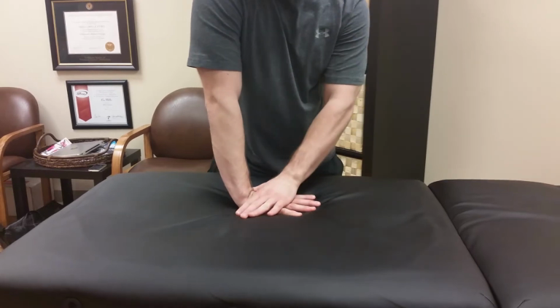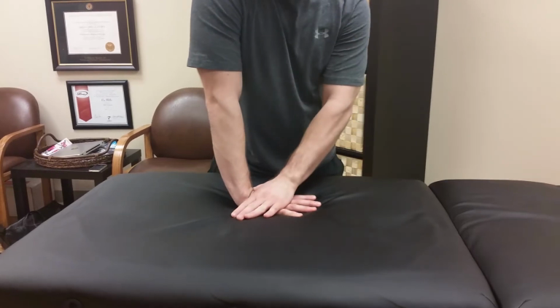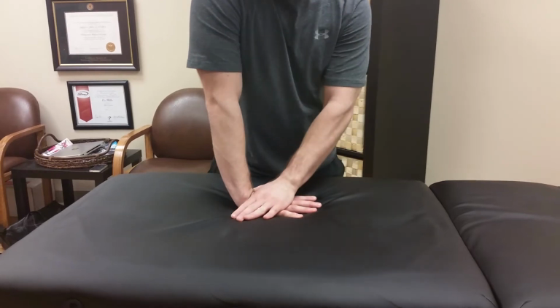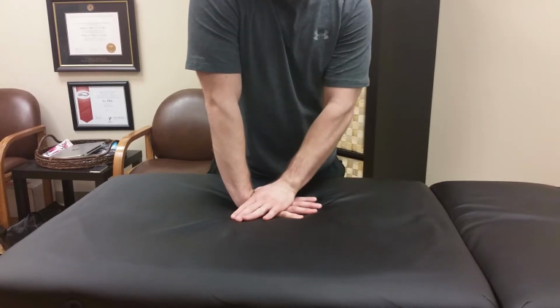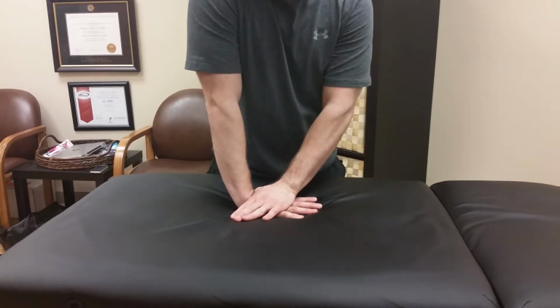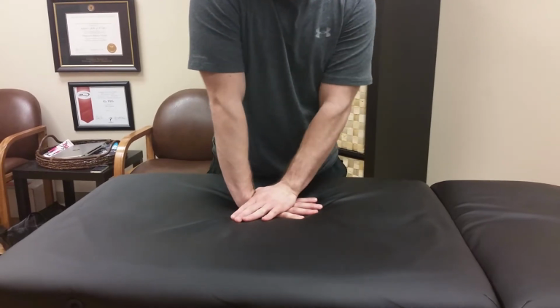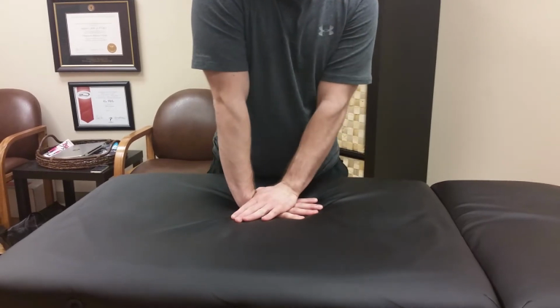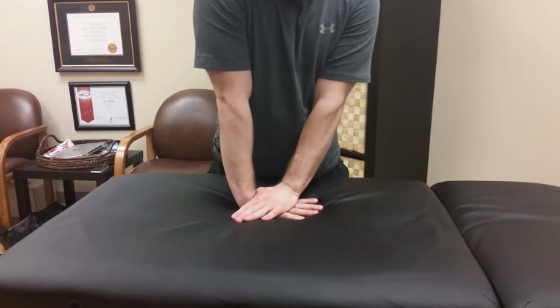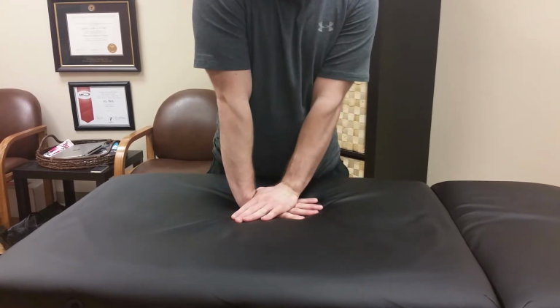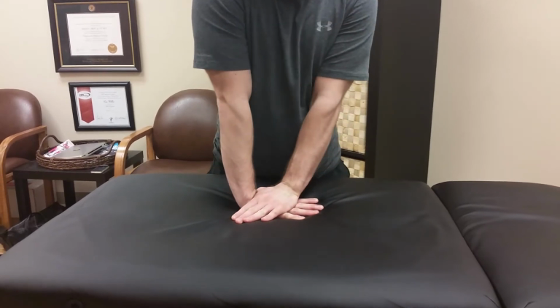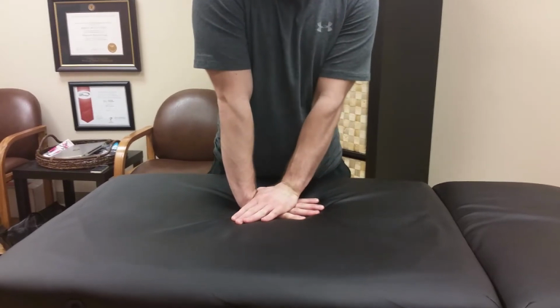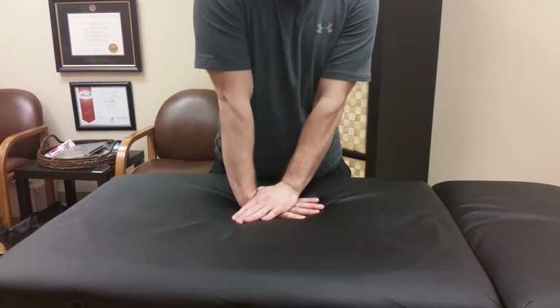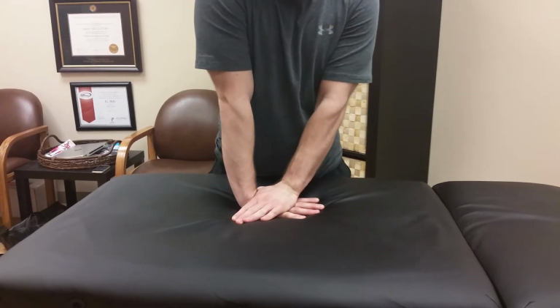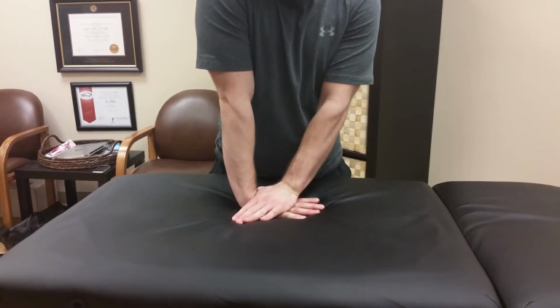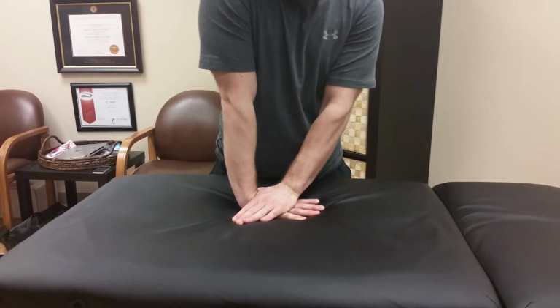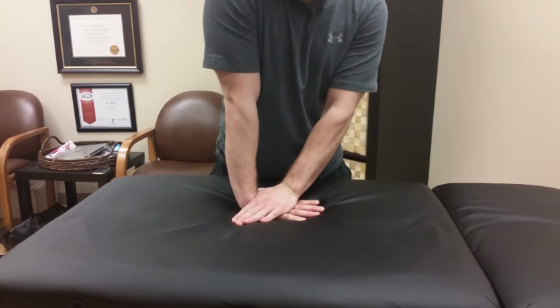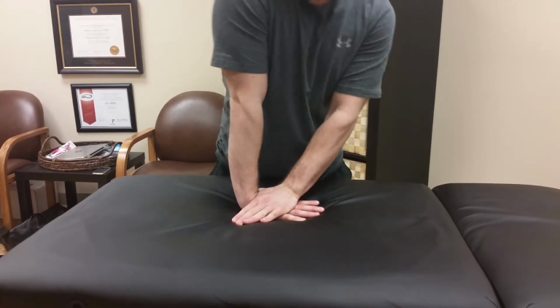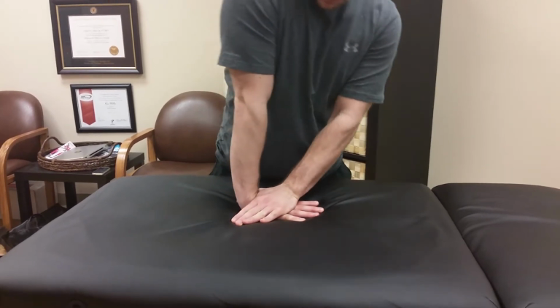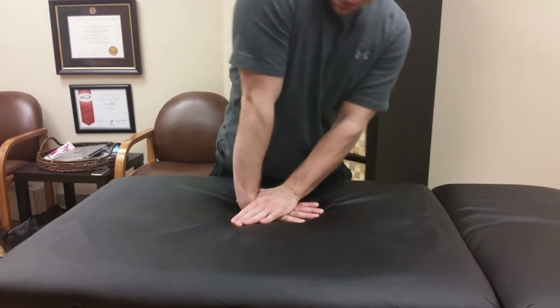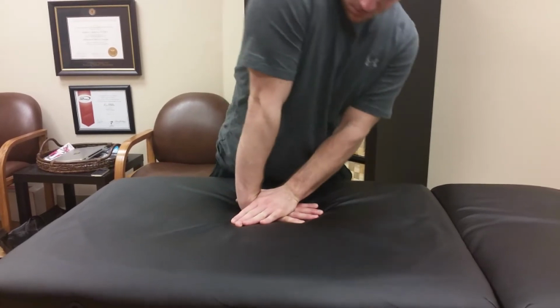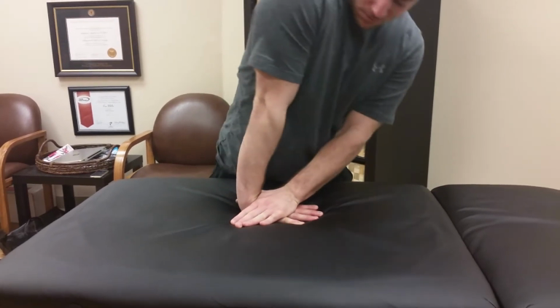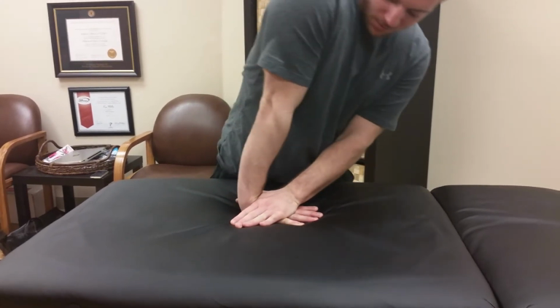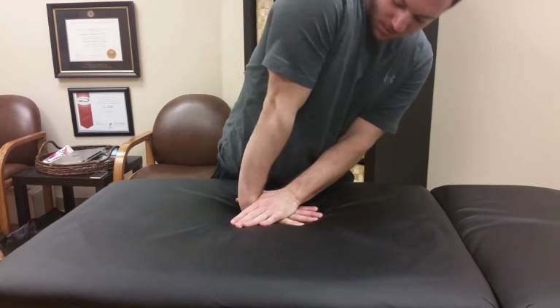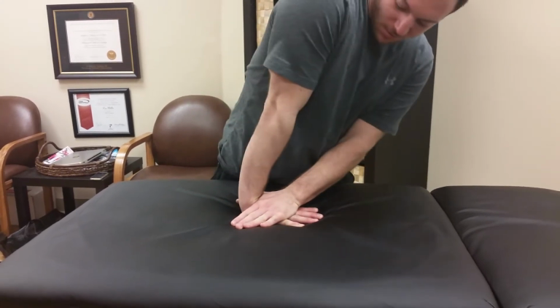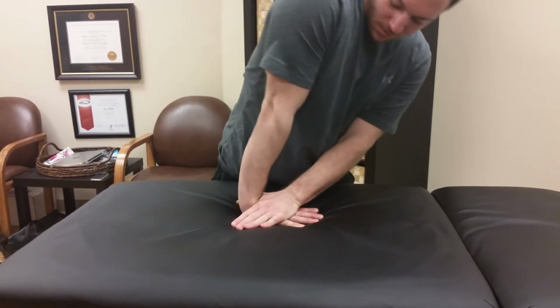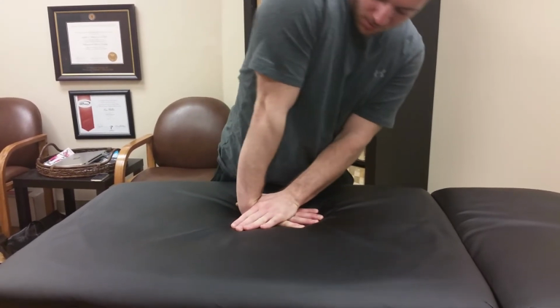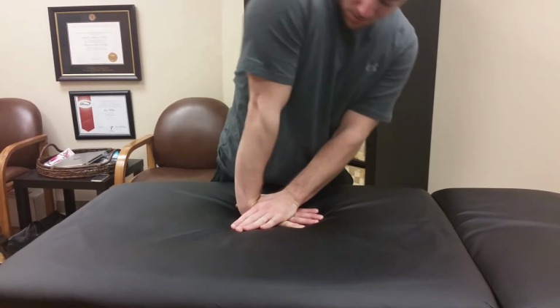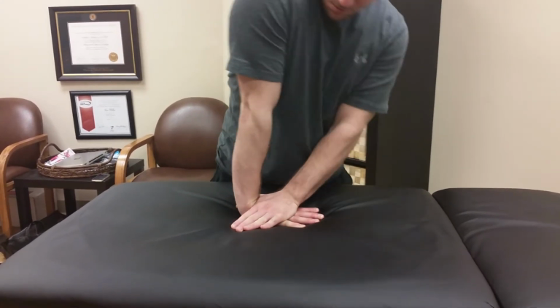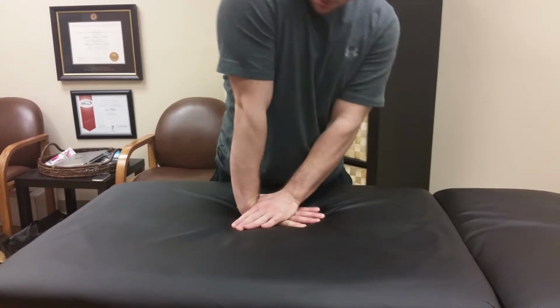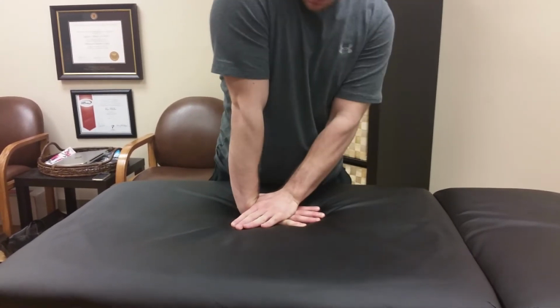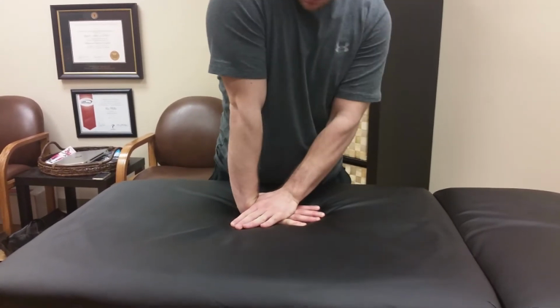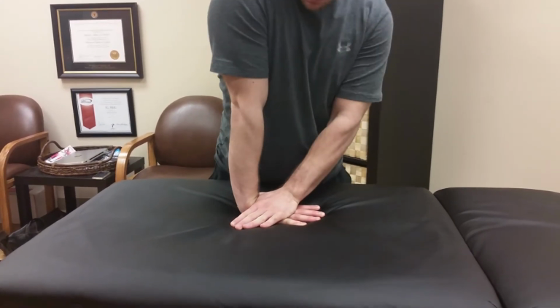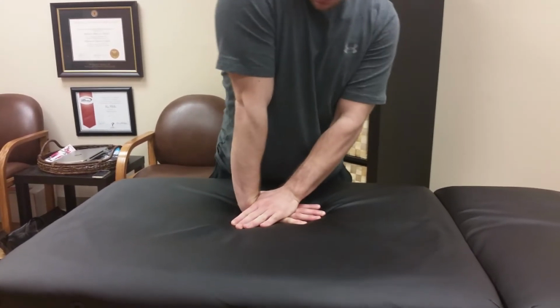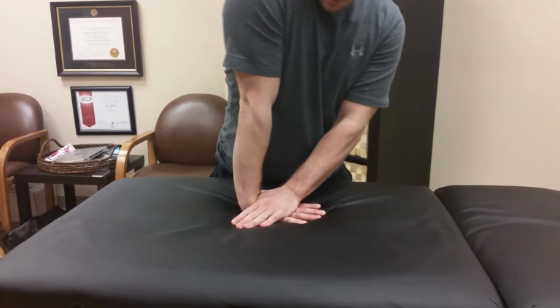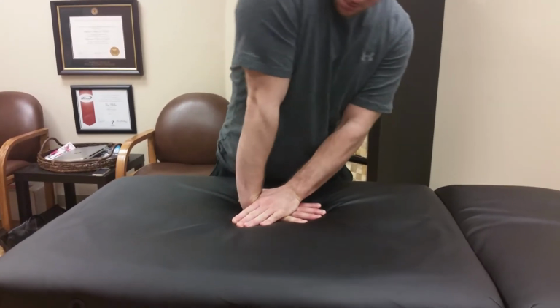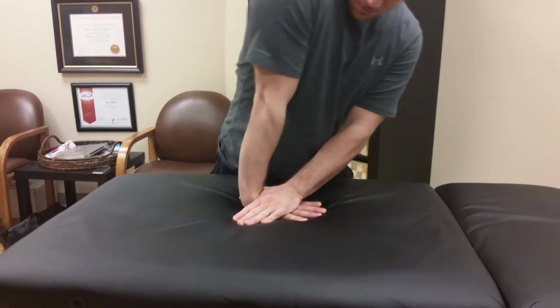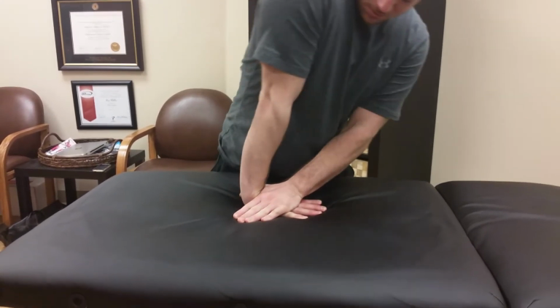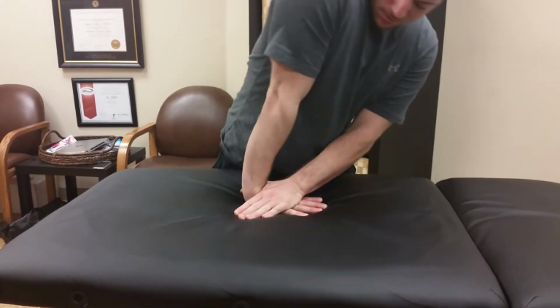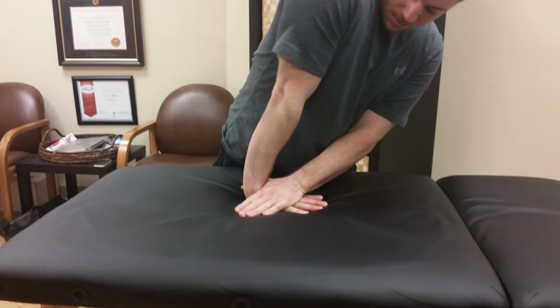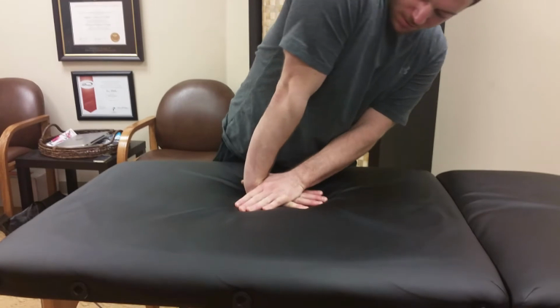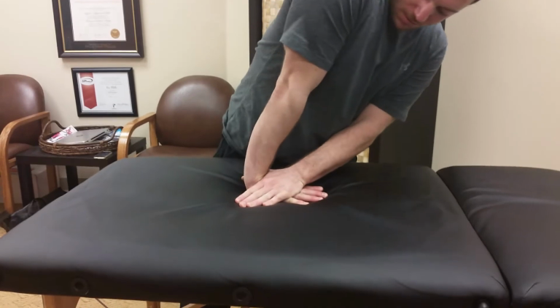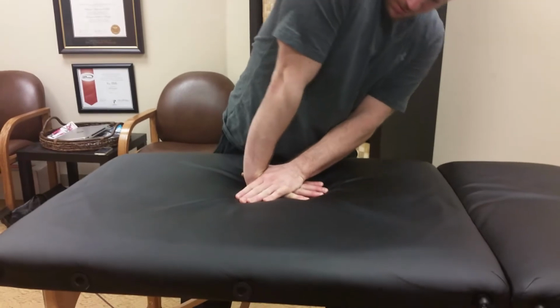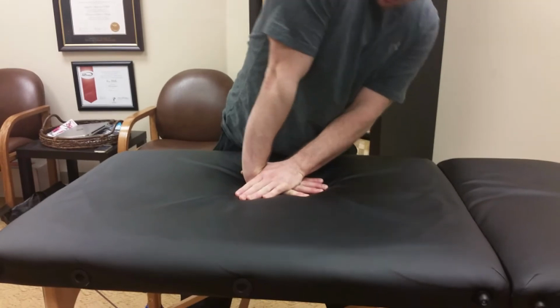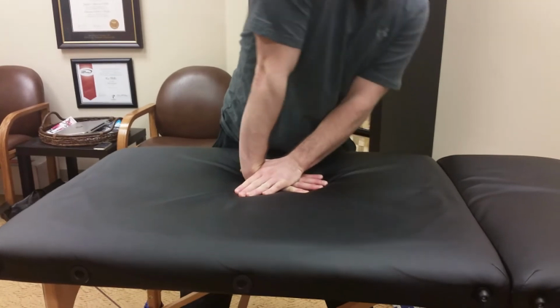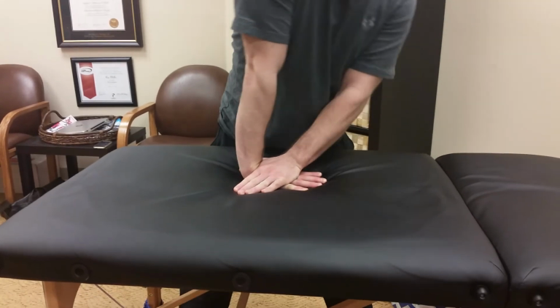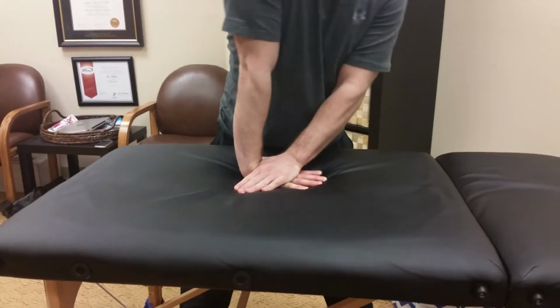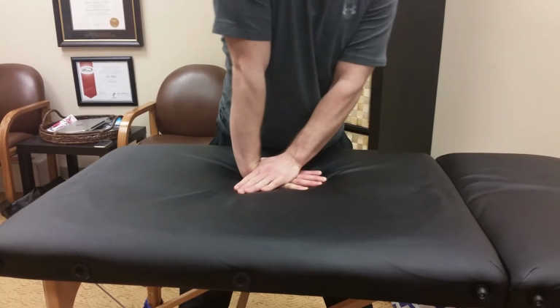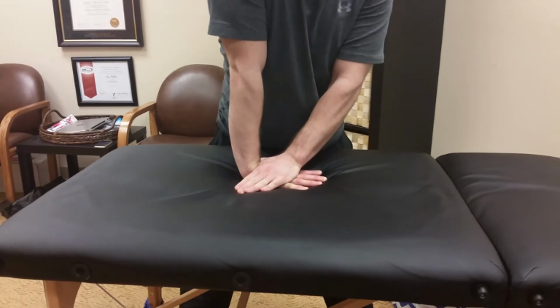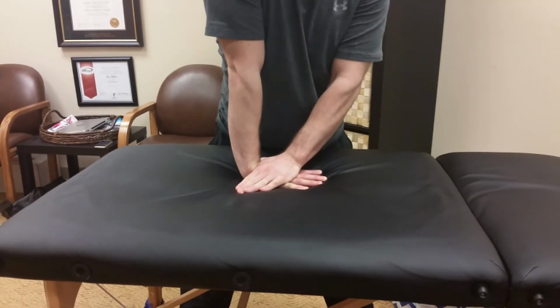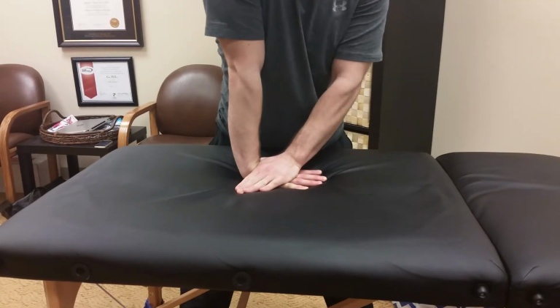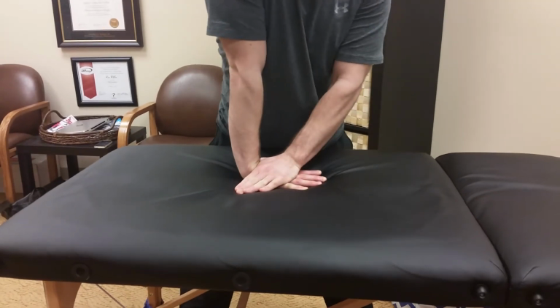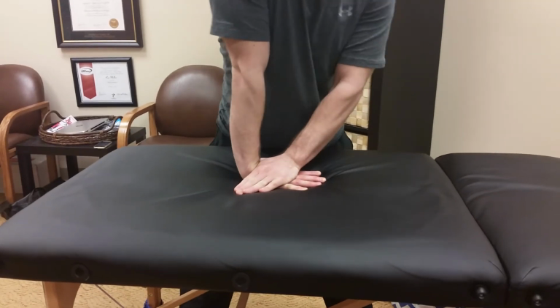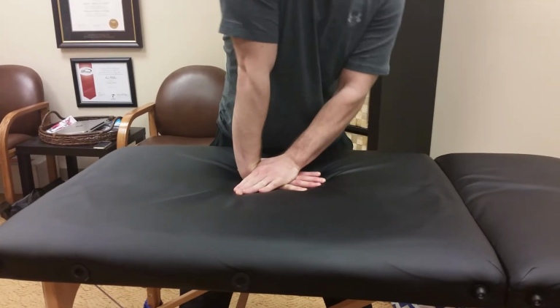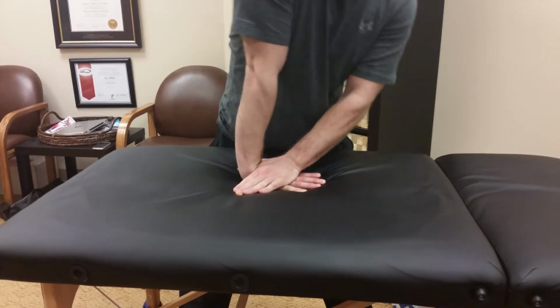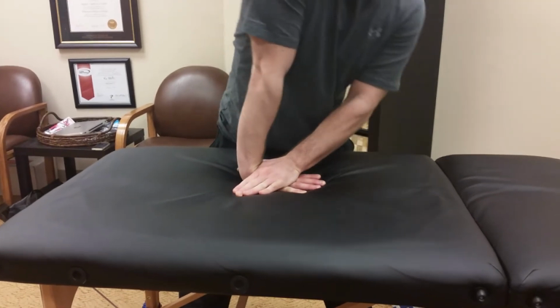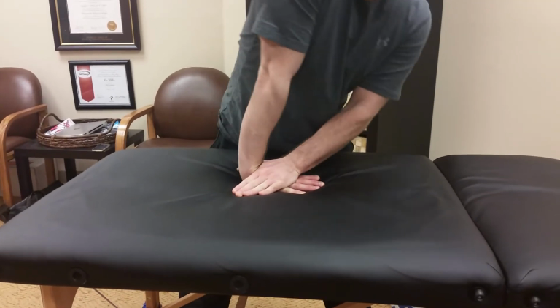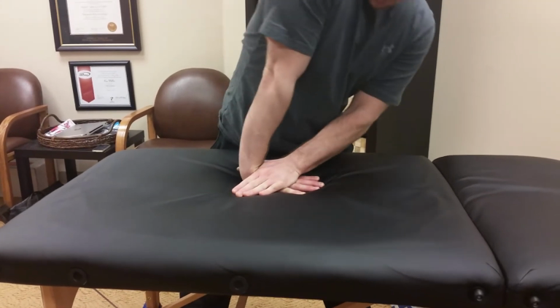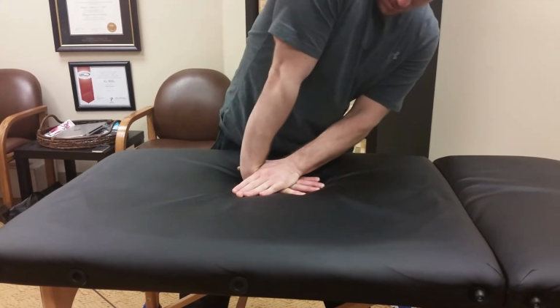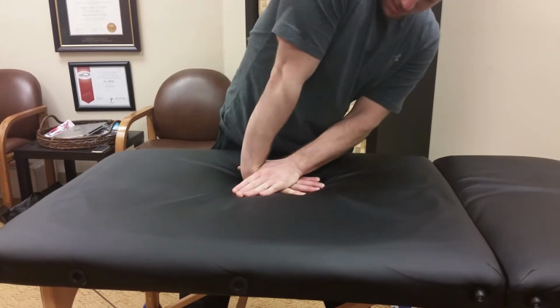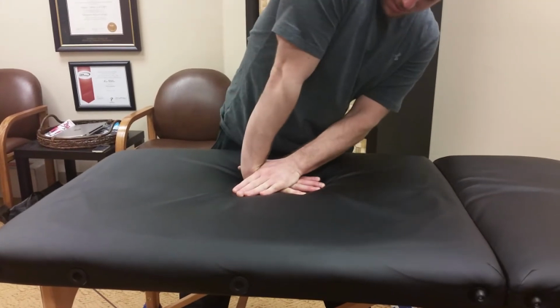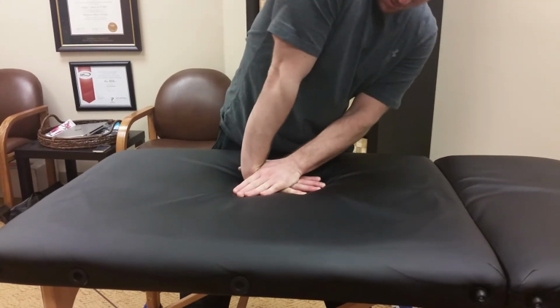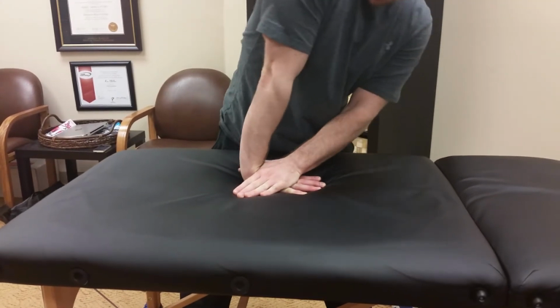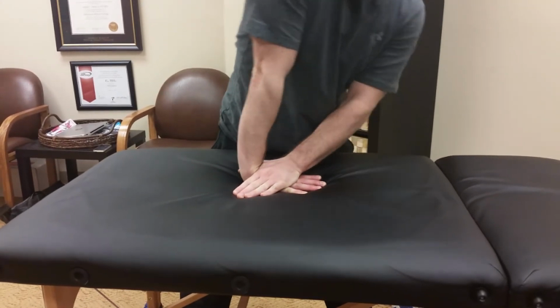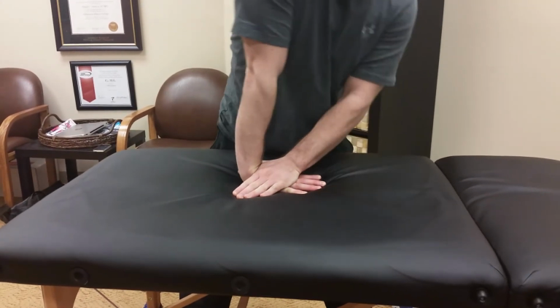This is a way that you can increase wrist extension at home. This is a self-wrist extension joint mobe.